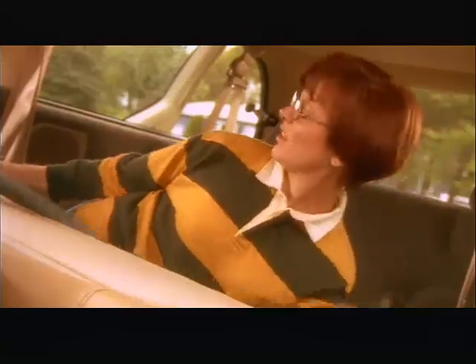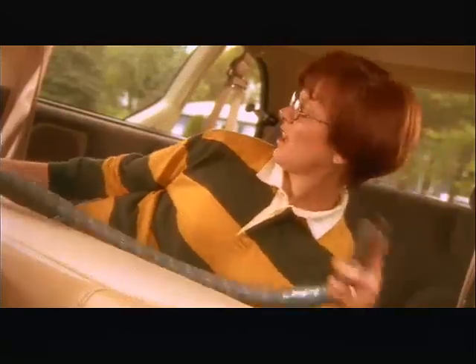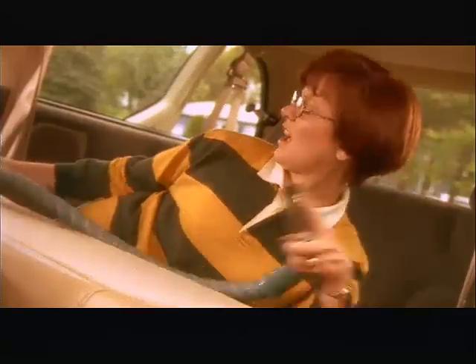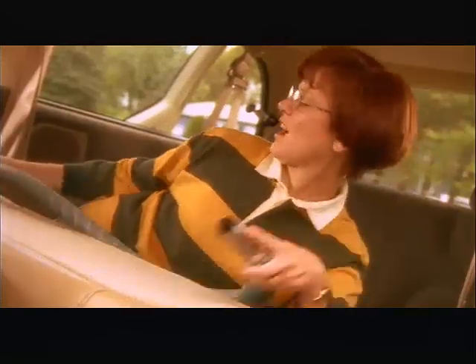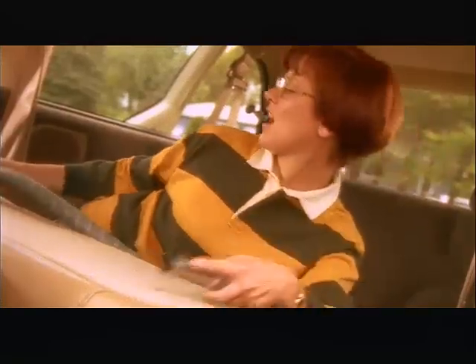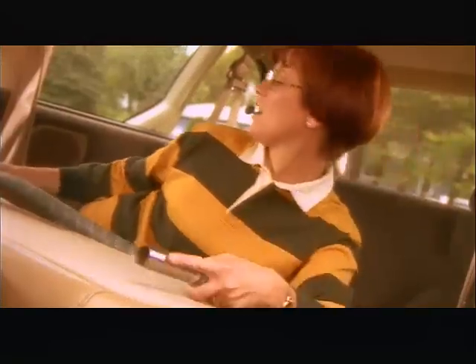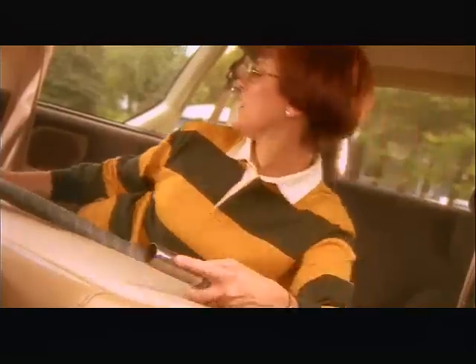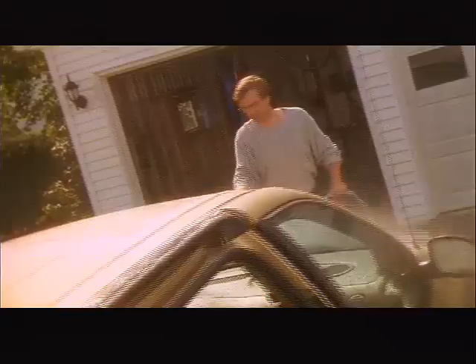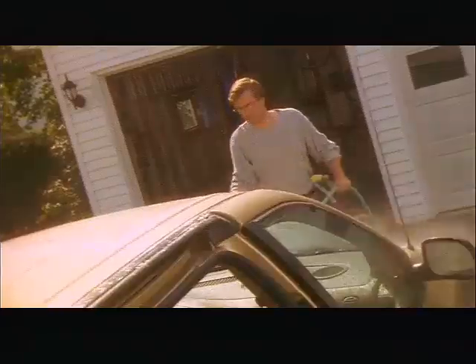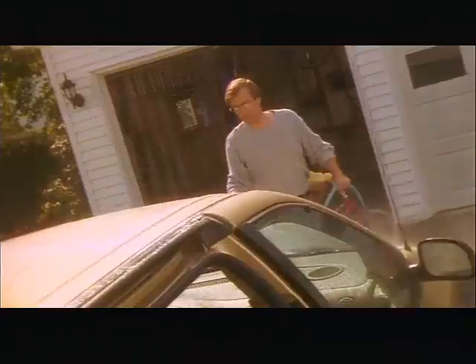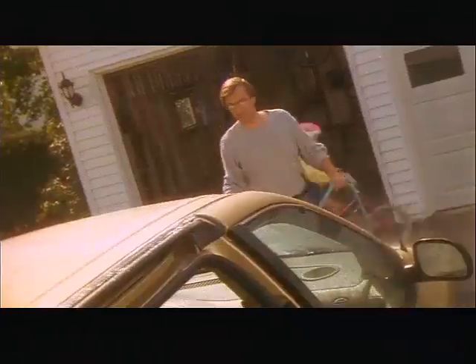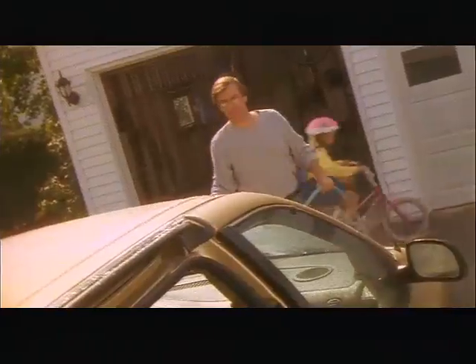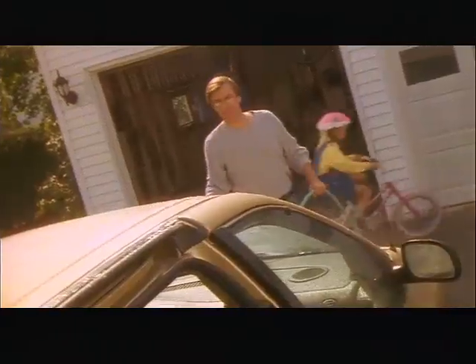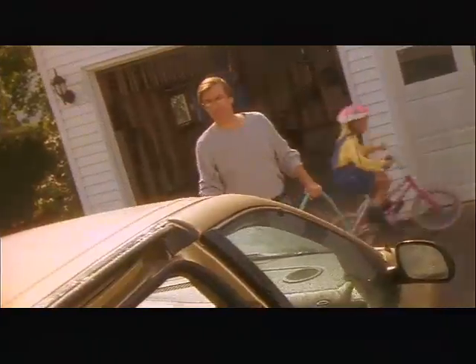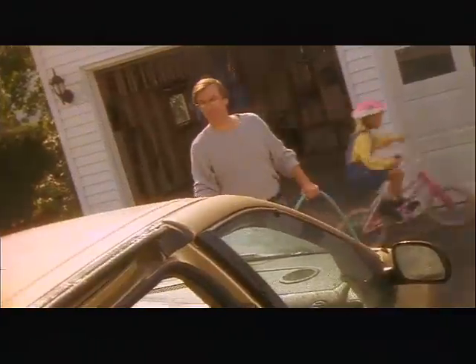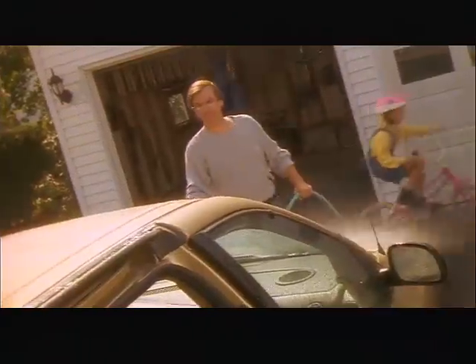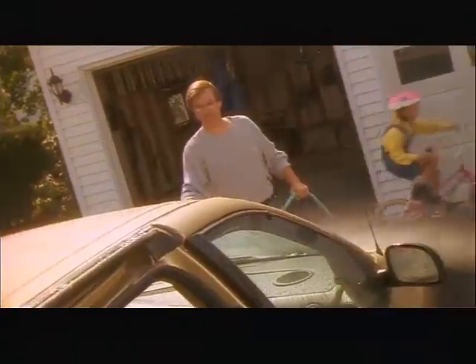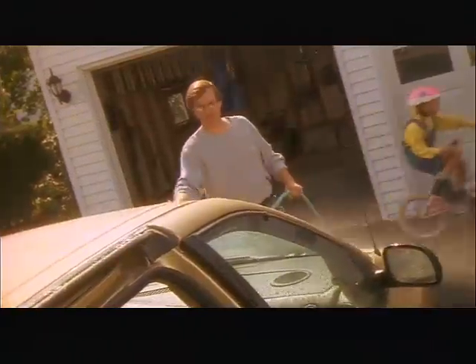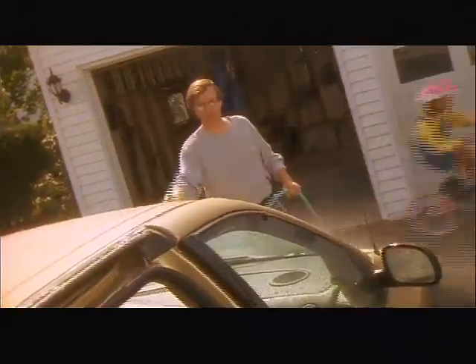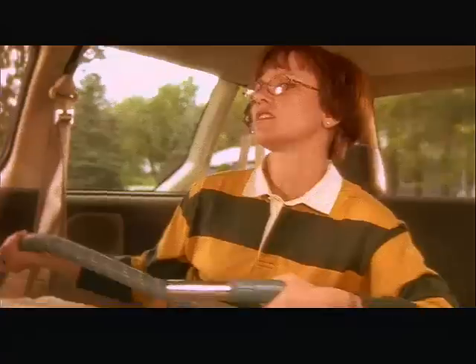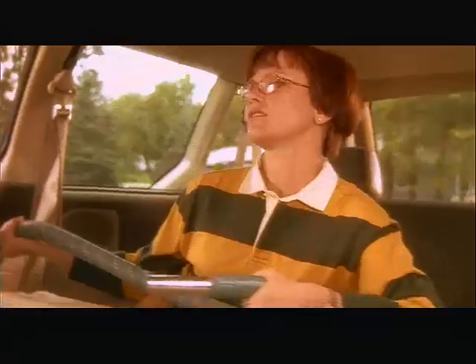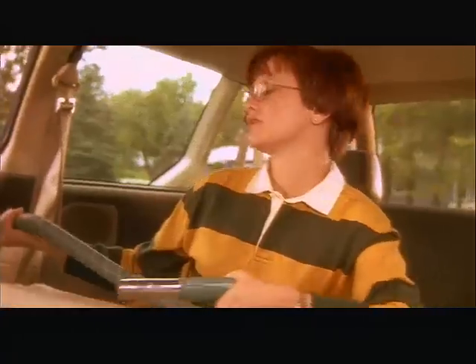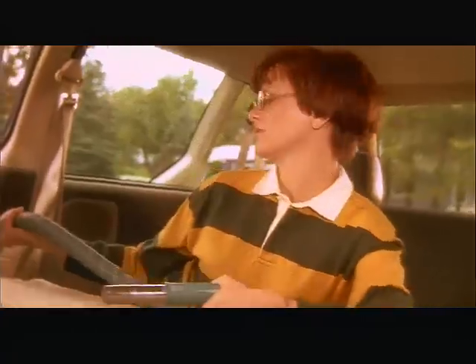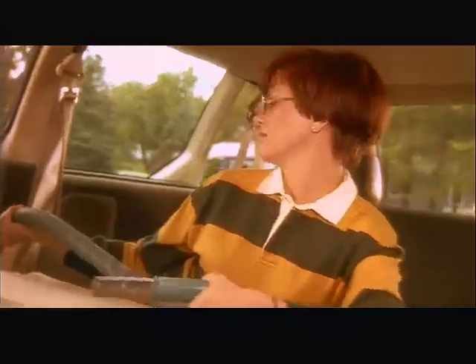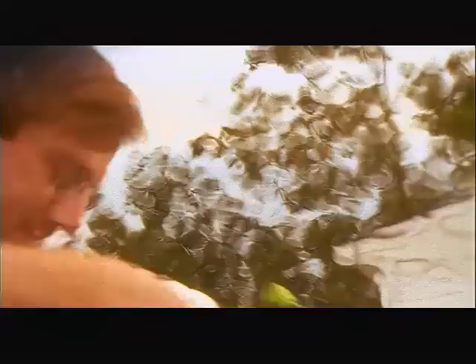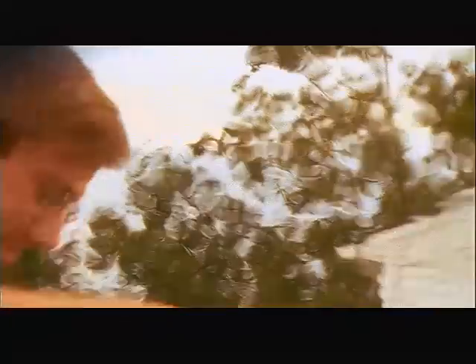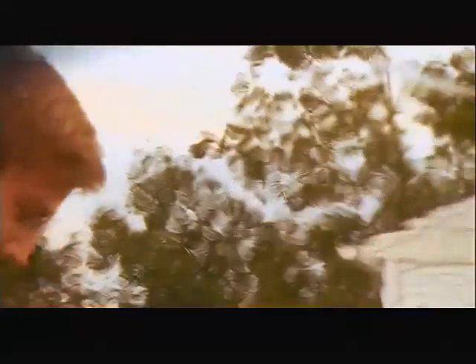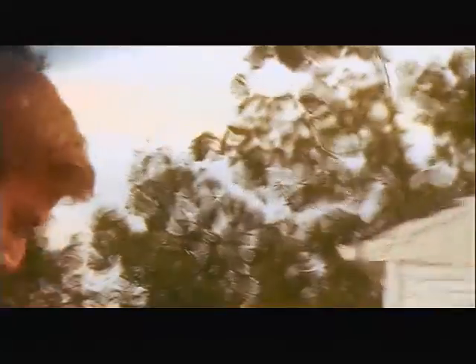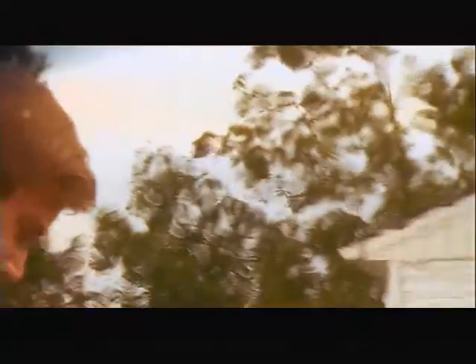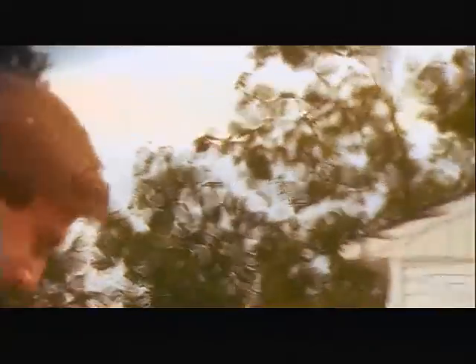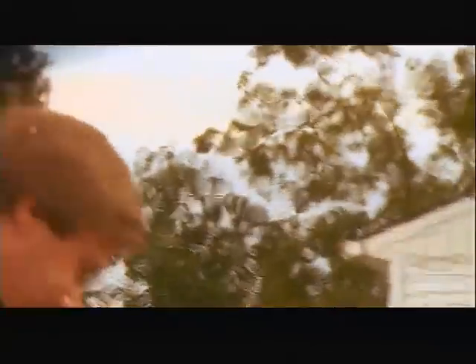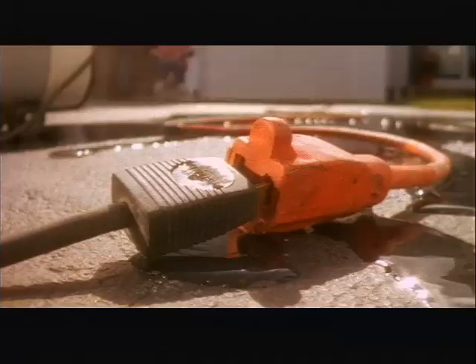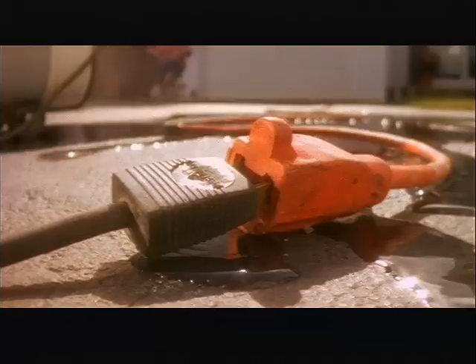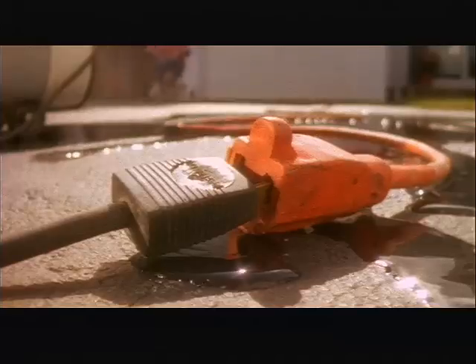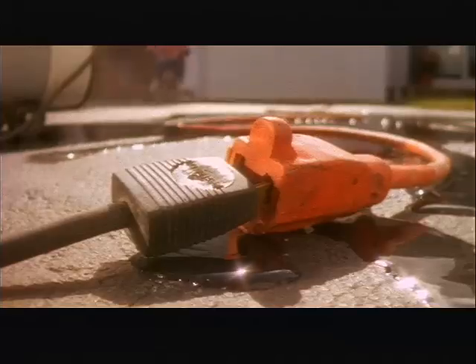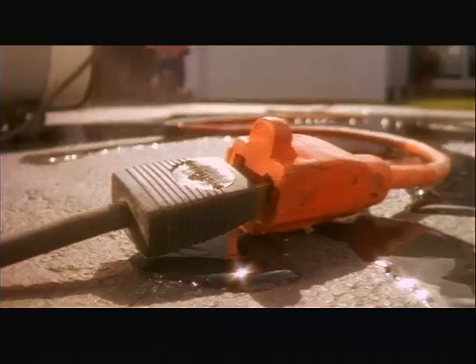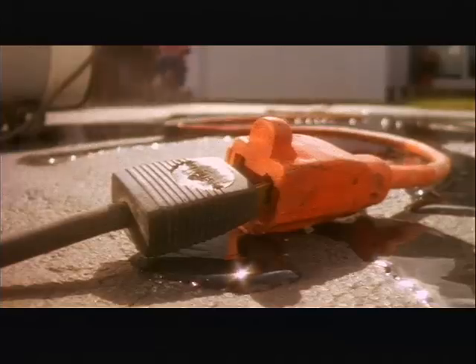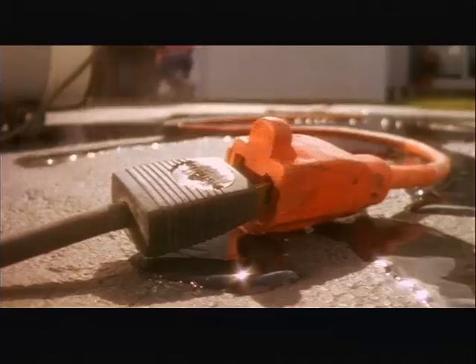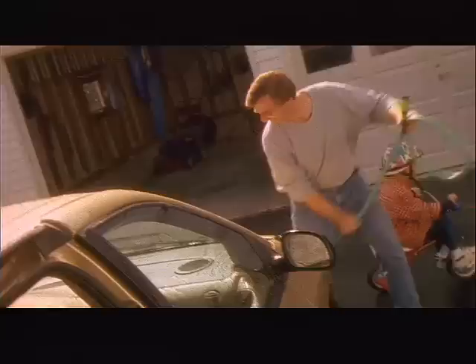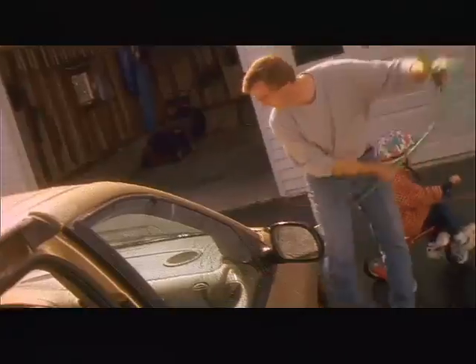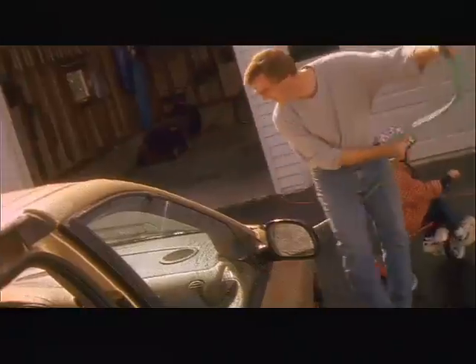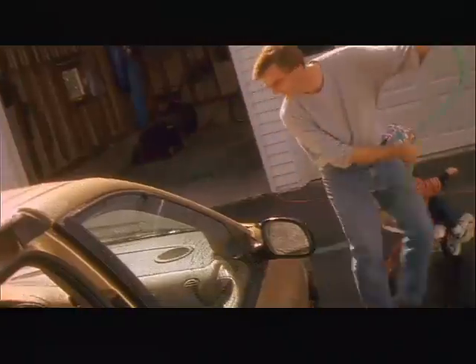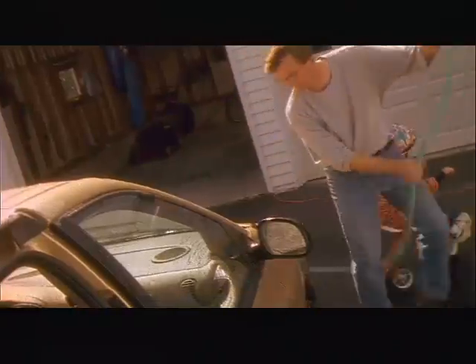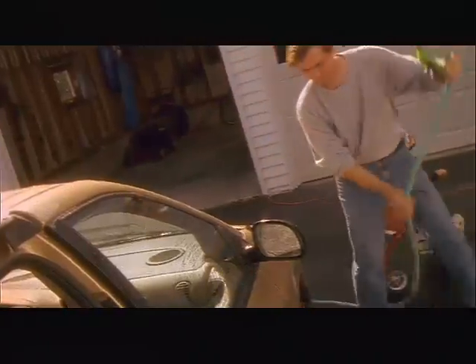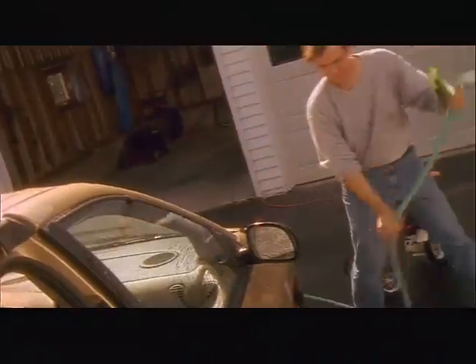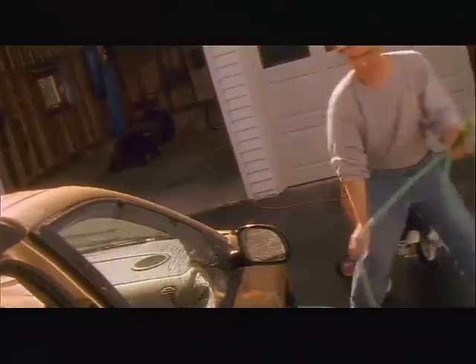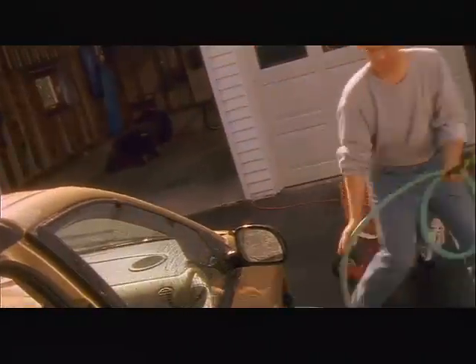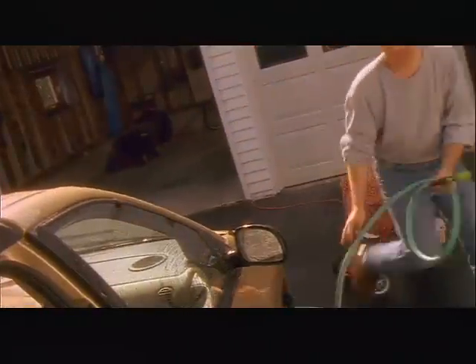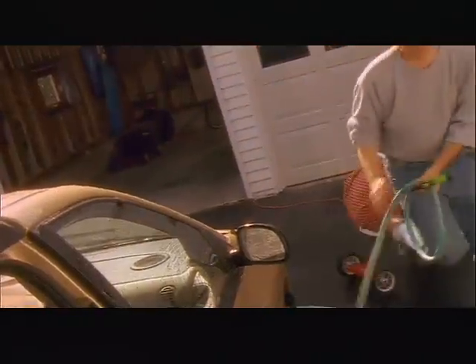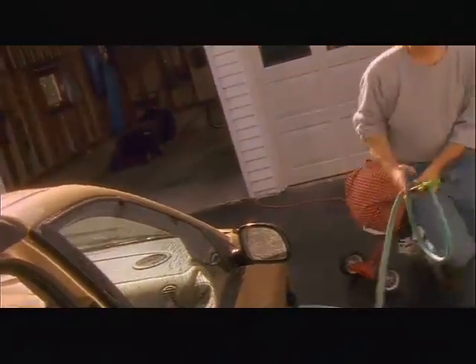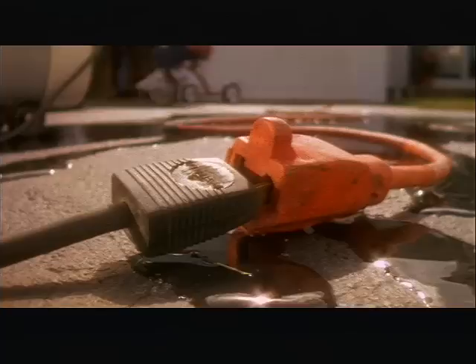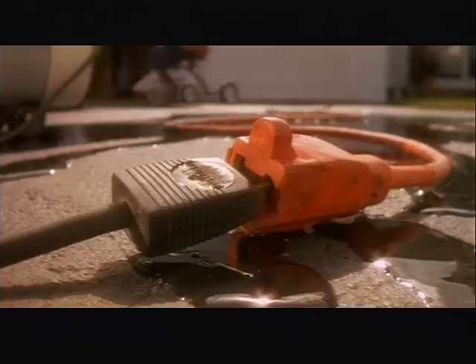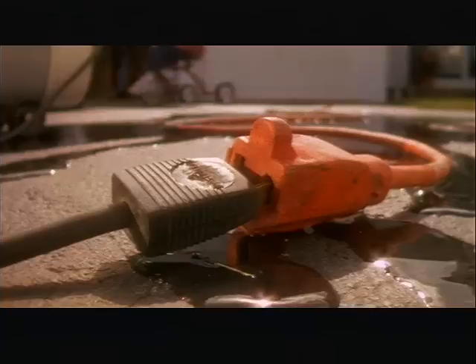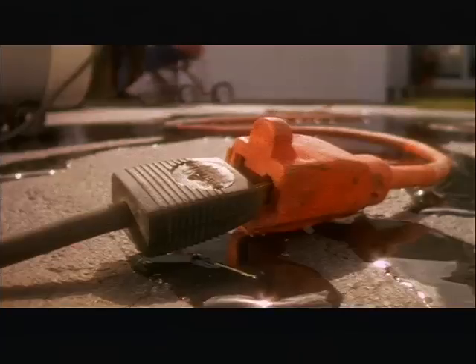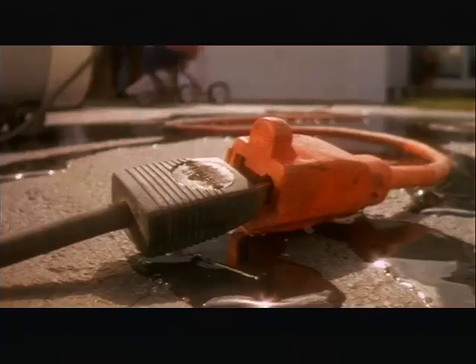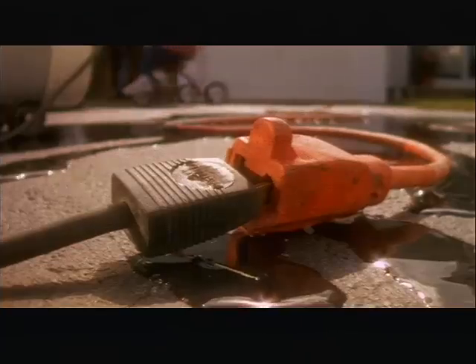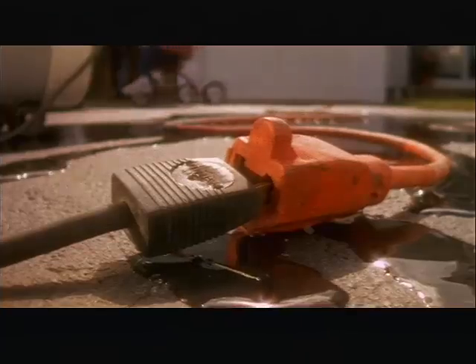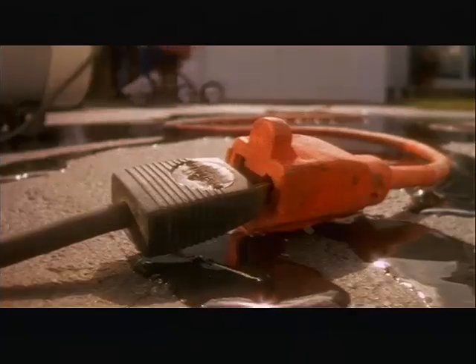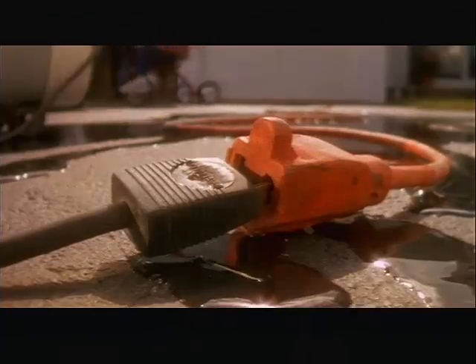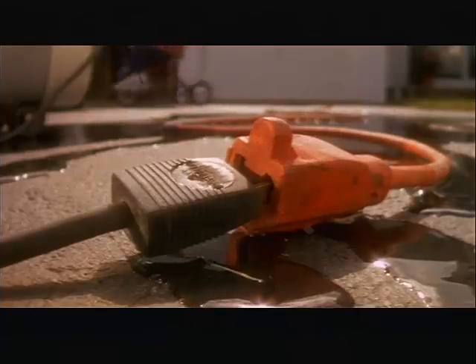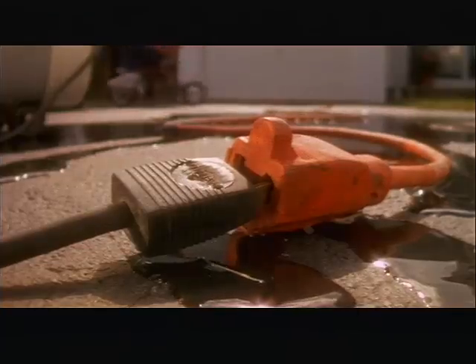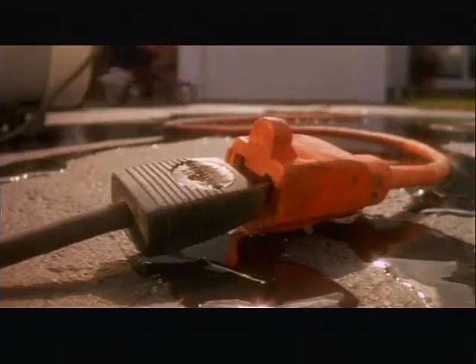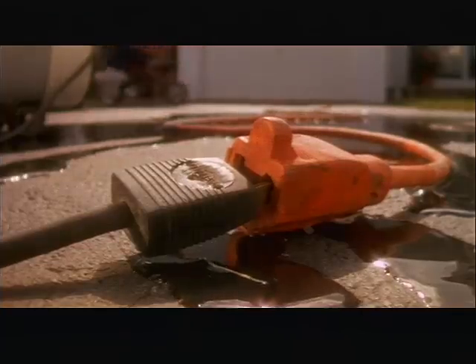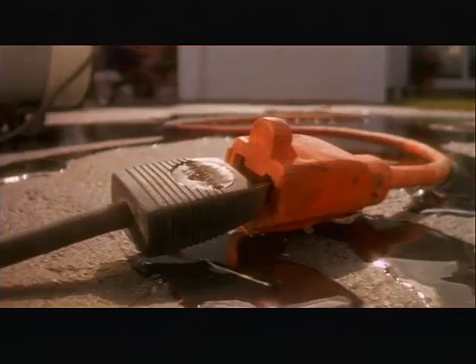Hey honey, can you give me a hand over here? And remember, never mix electricity and water.